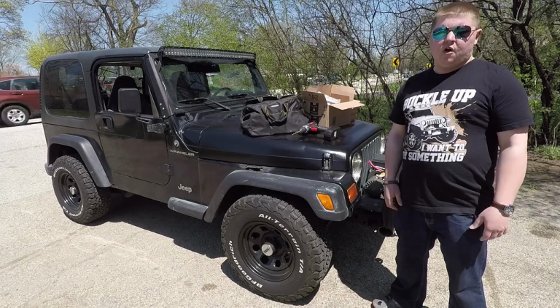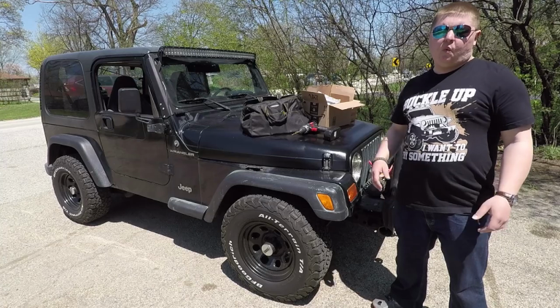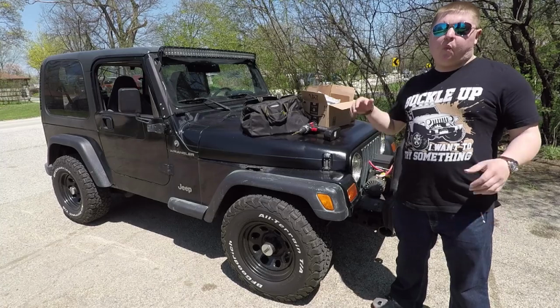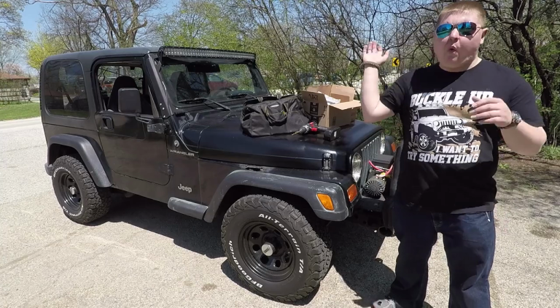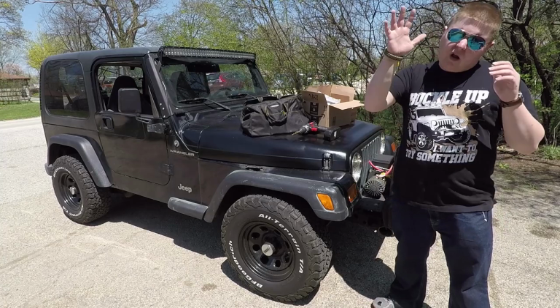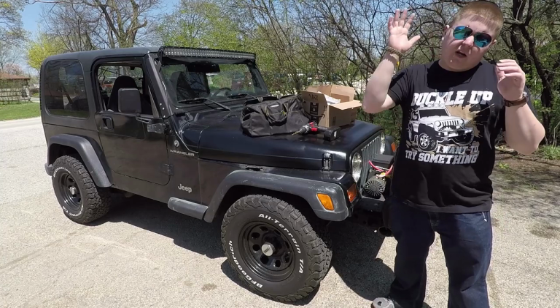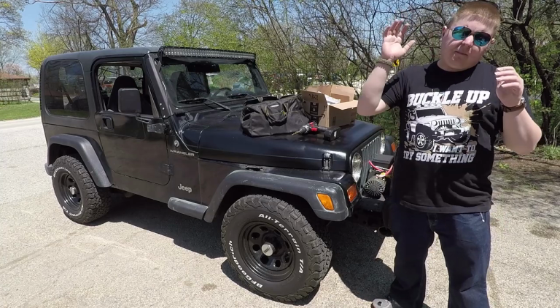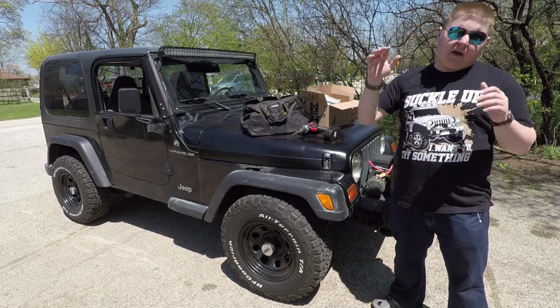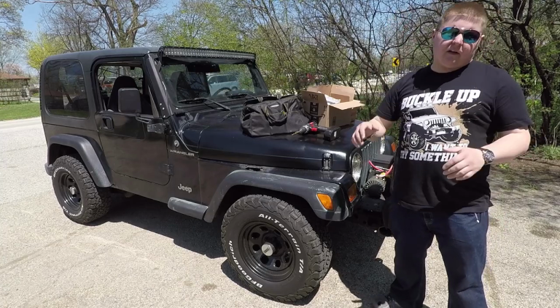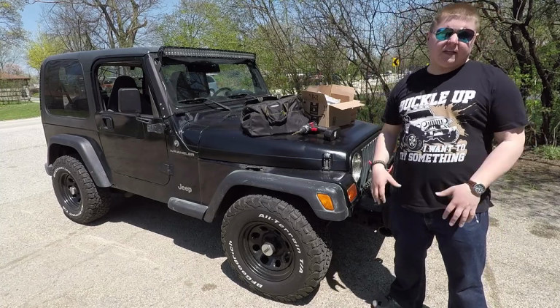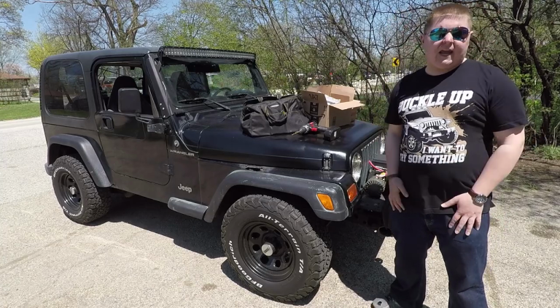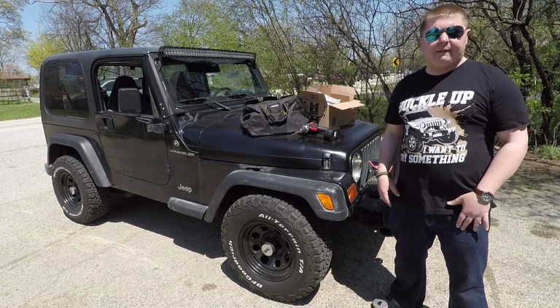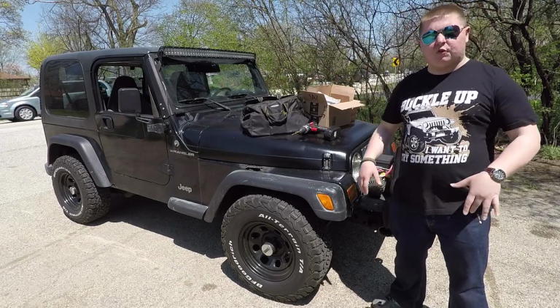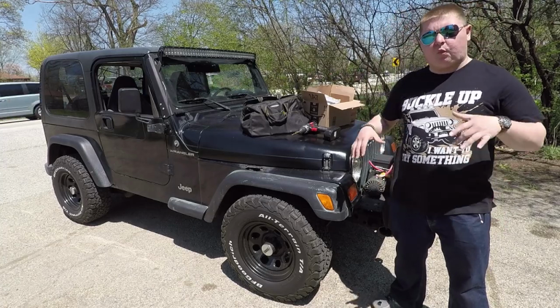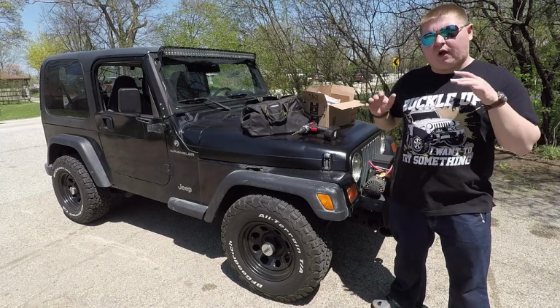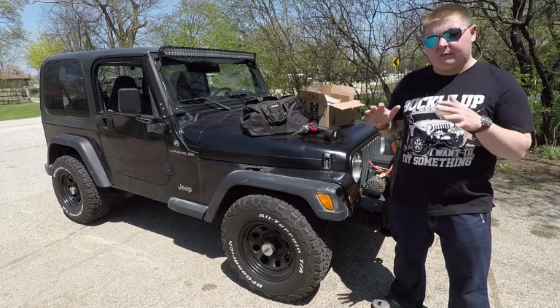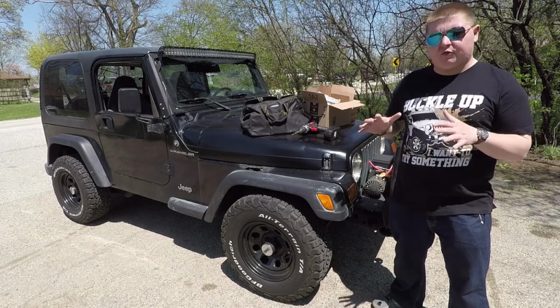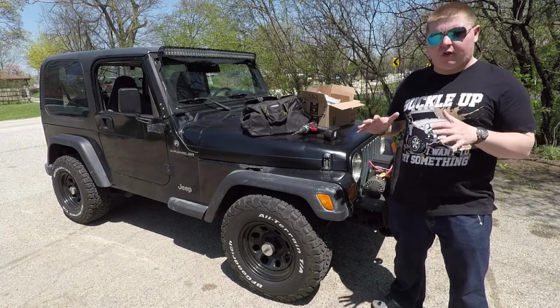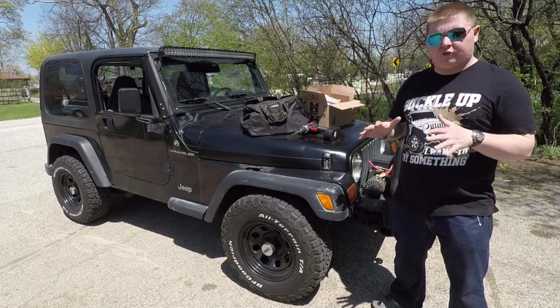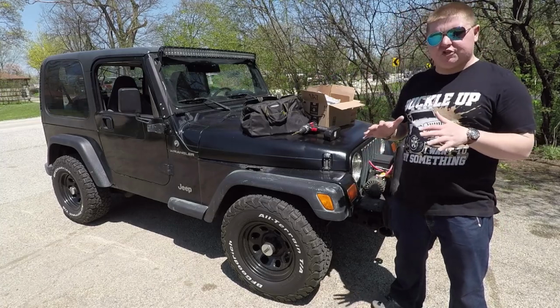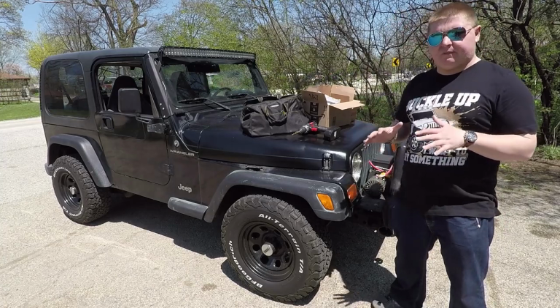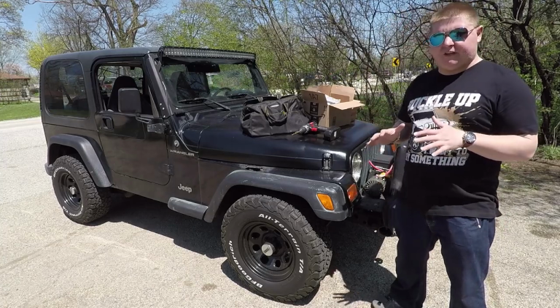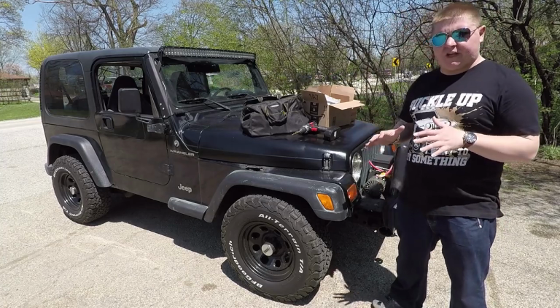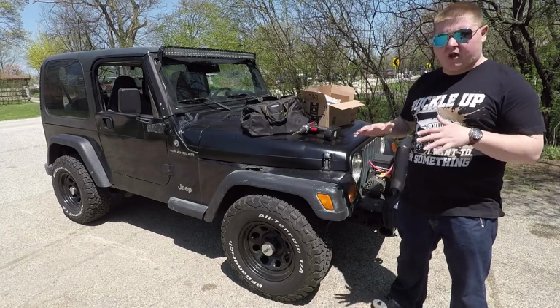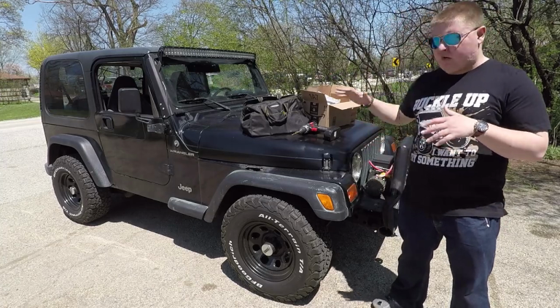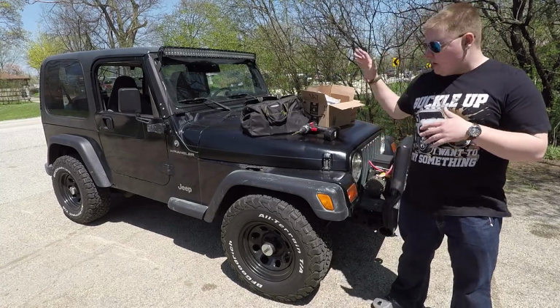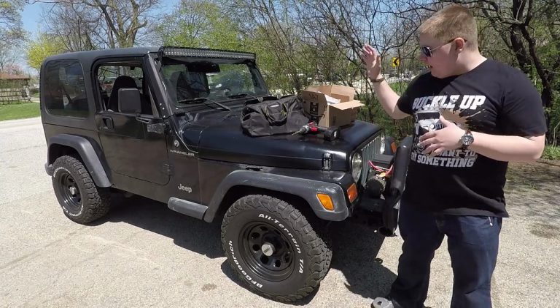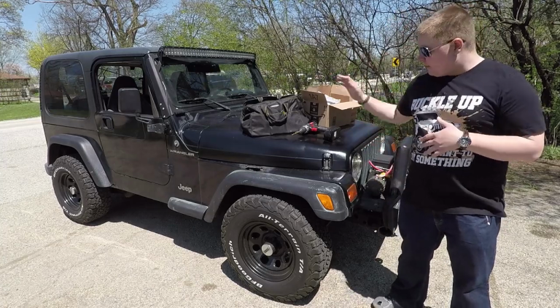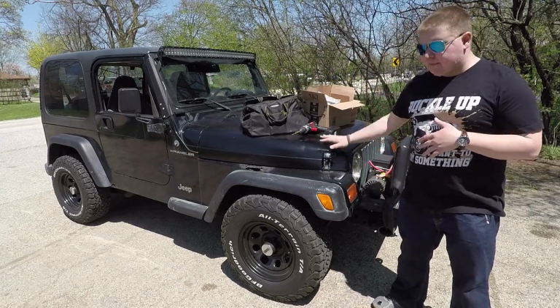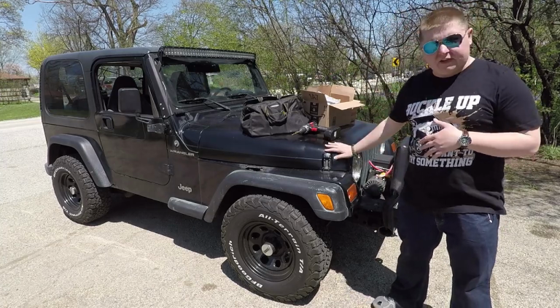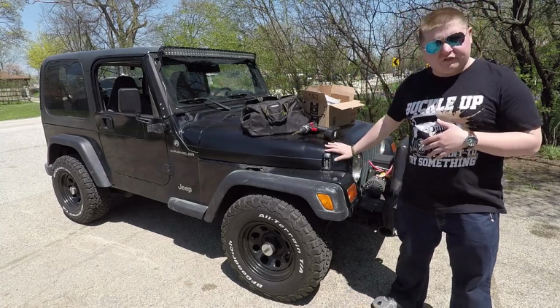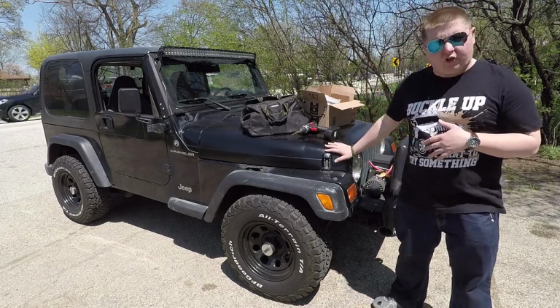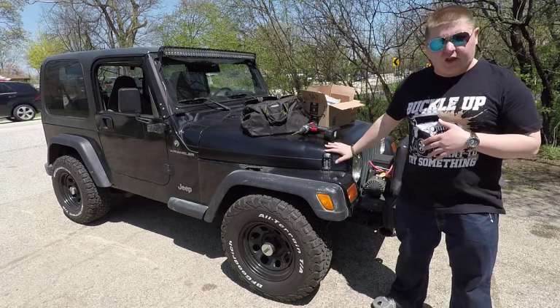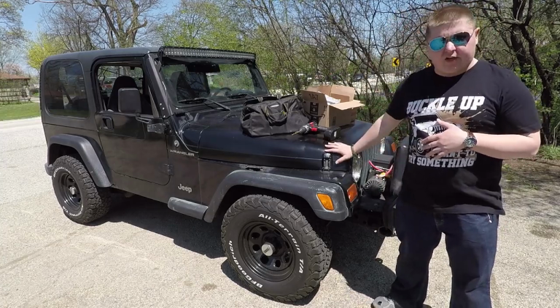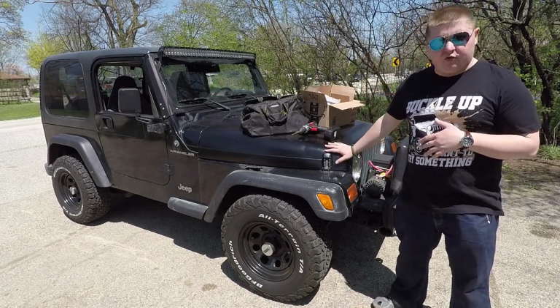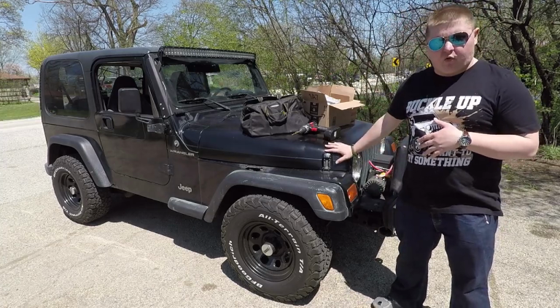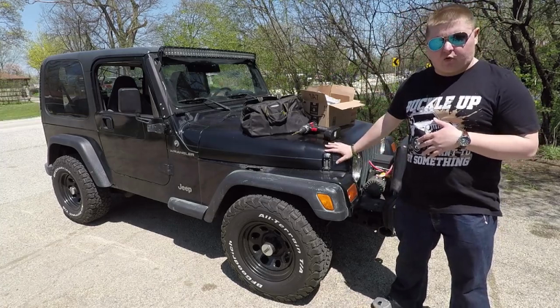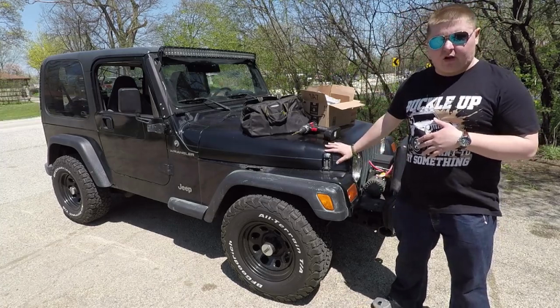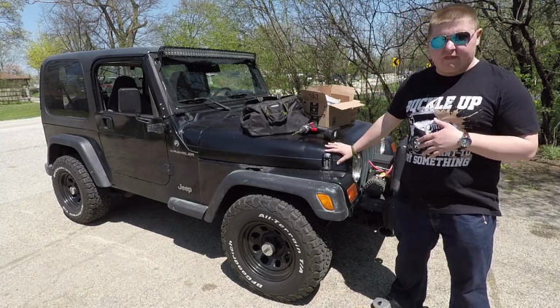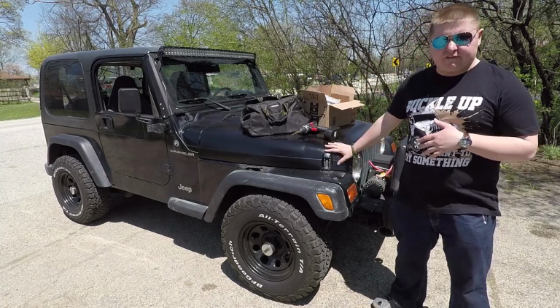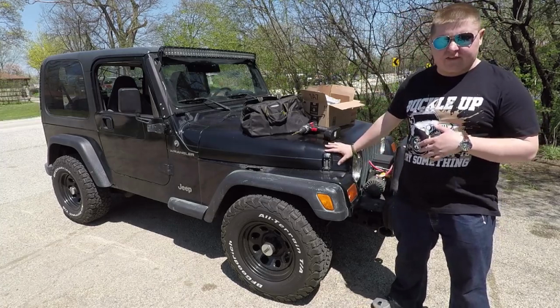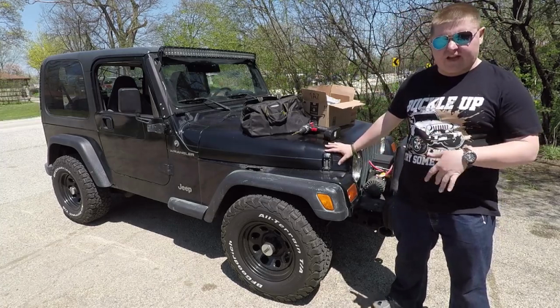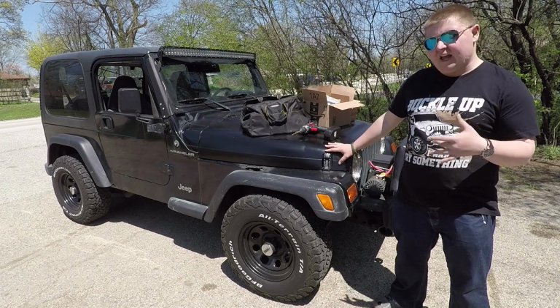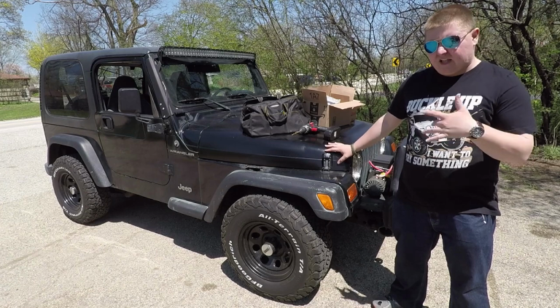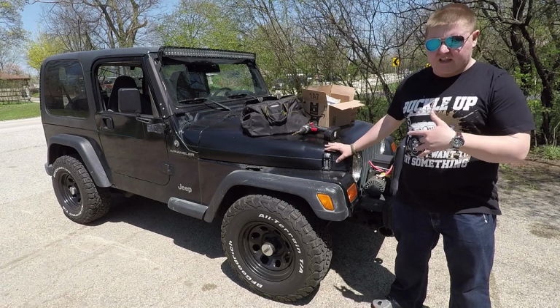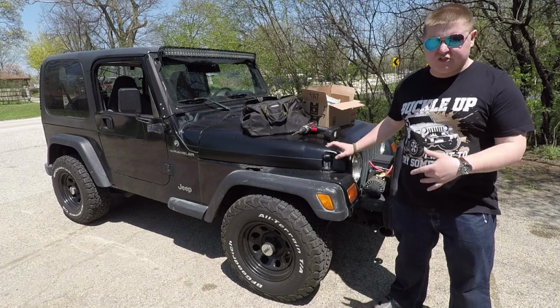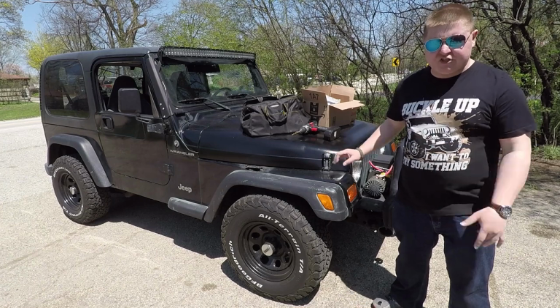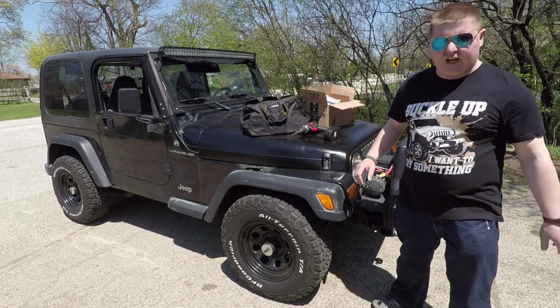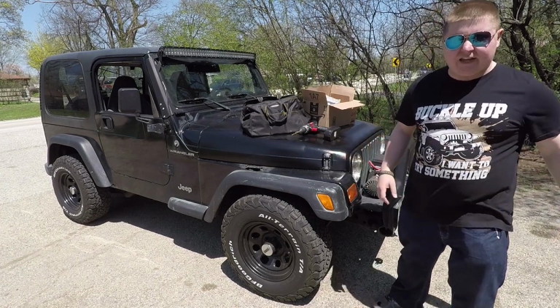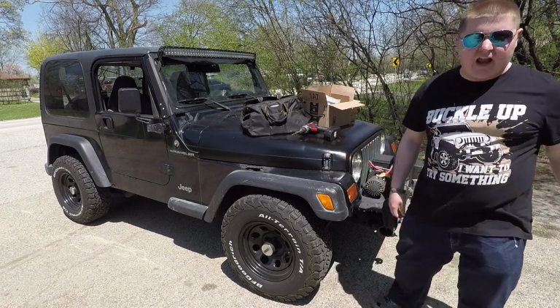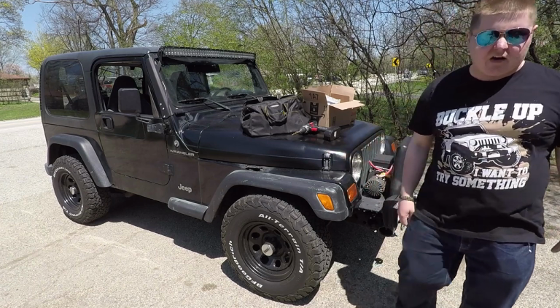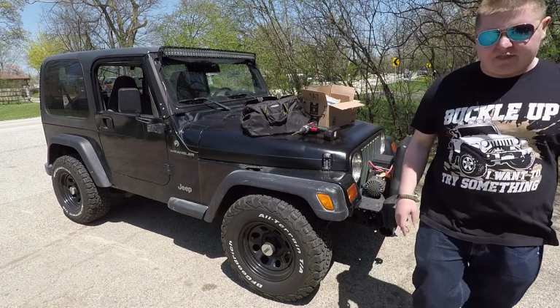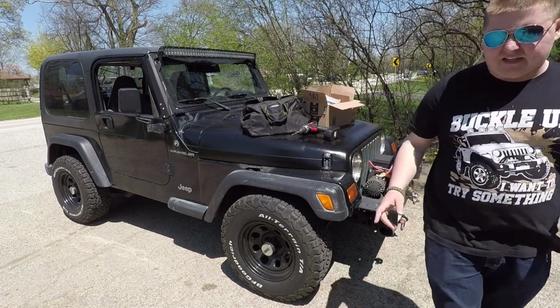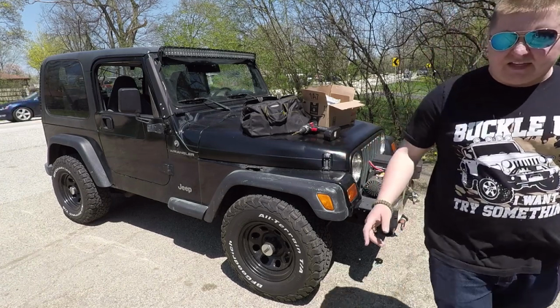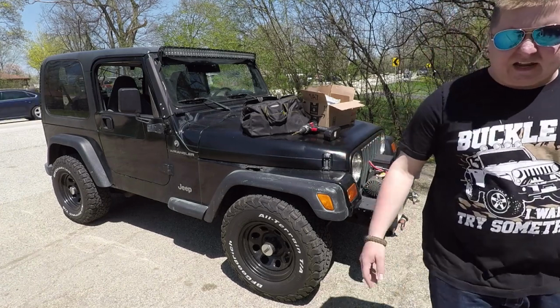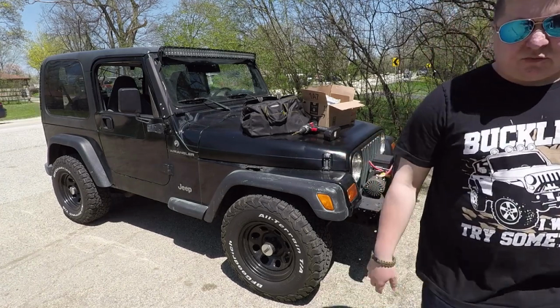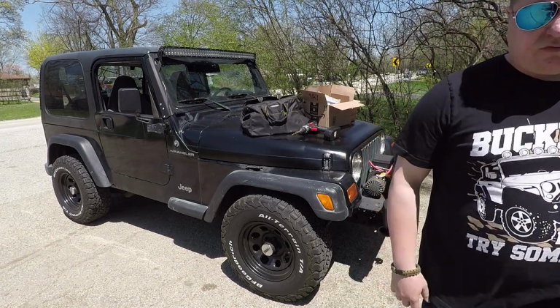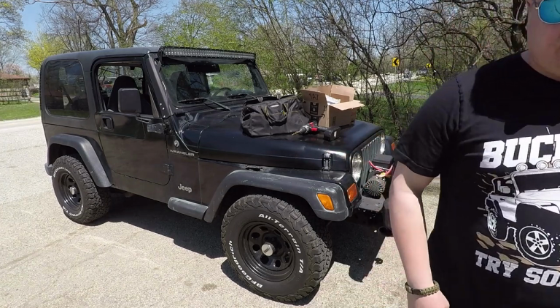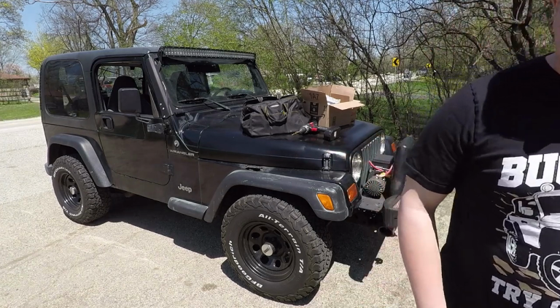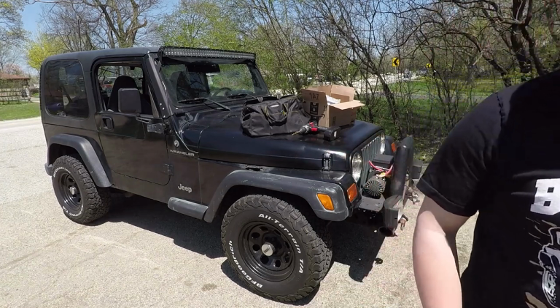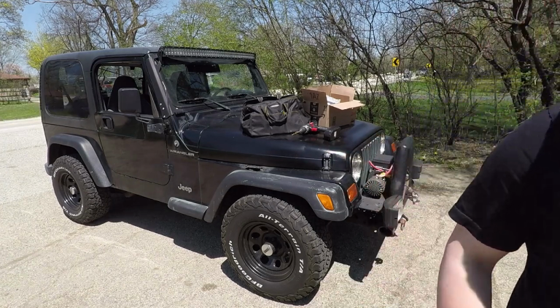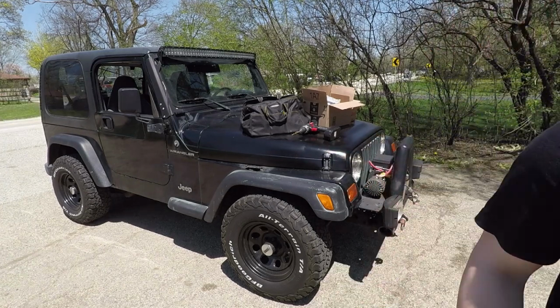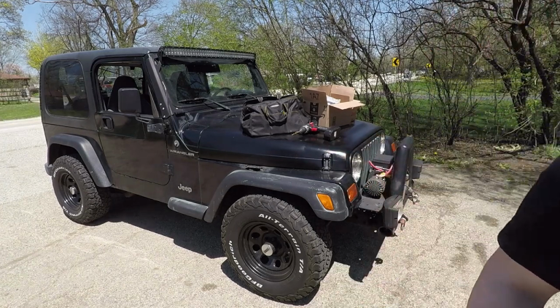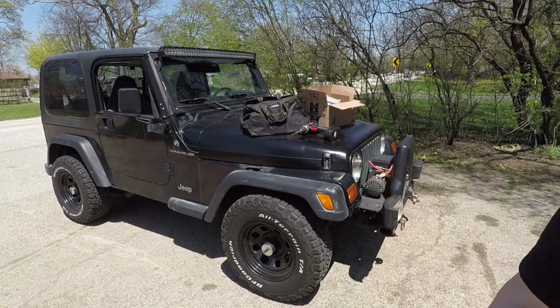Welcome to Michael and Games, and welcome to another Jeep video. I'm going to be installing a new horn on this thing. Let's check it out. I think you guys will really like this one.